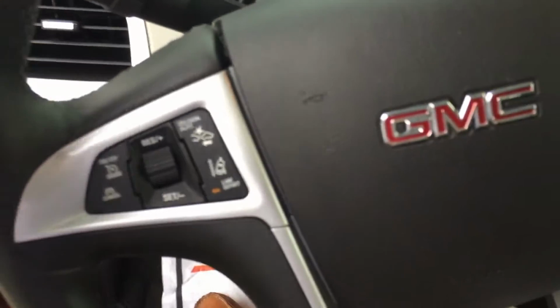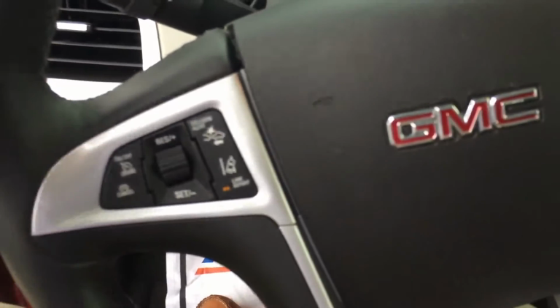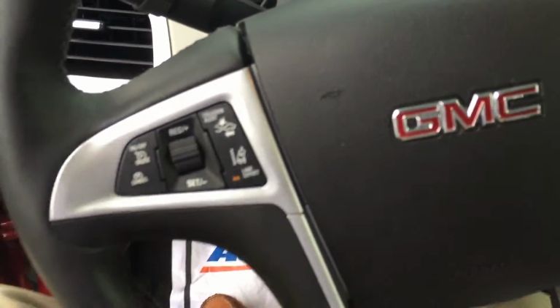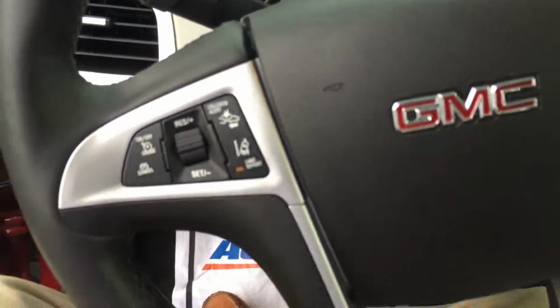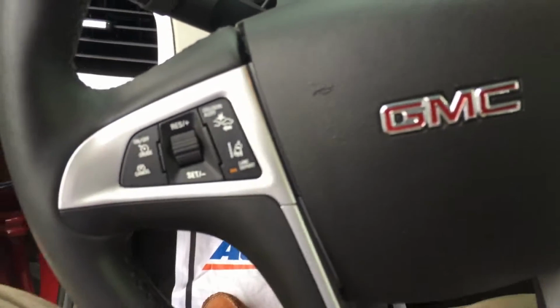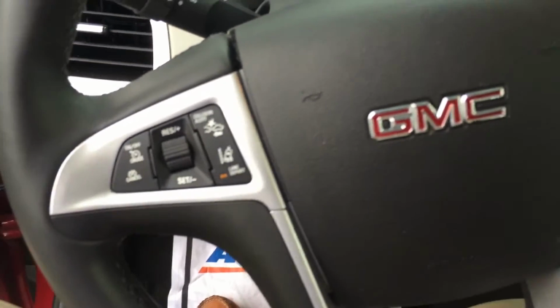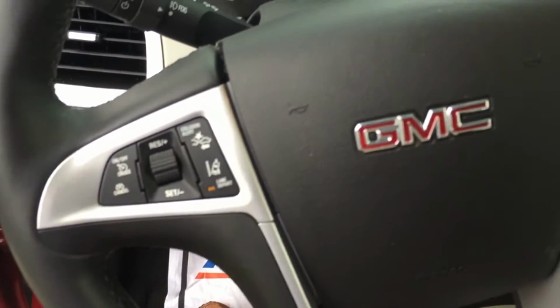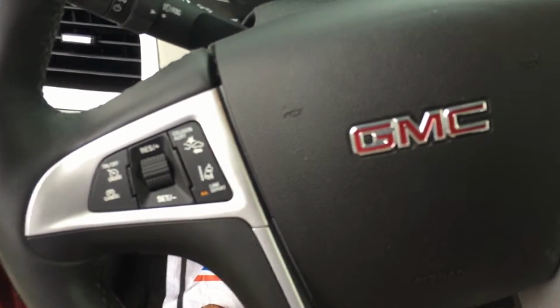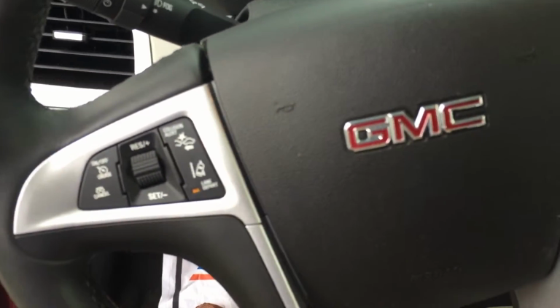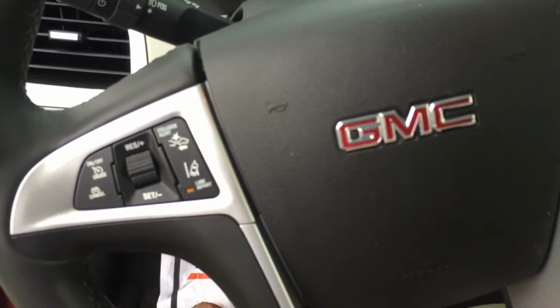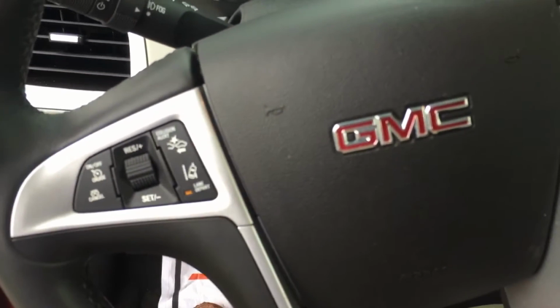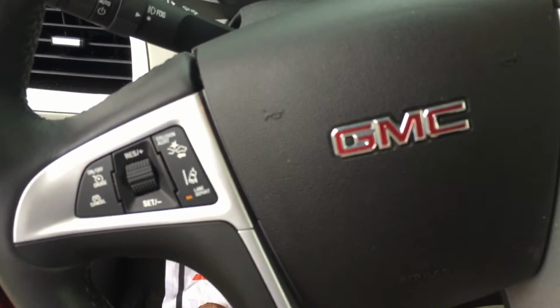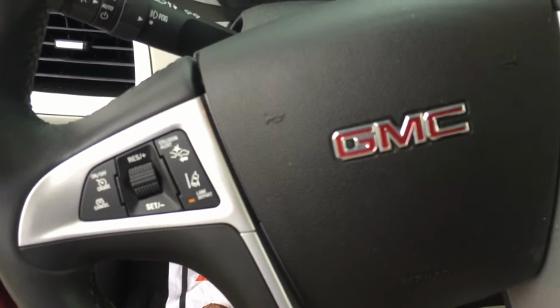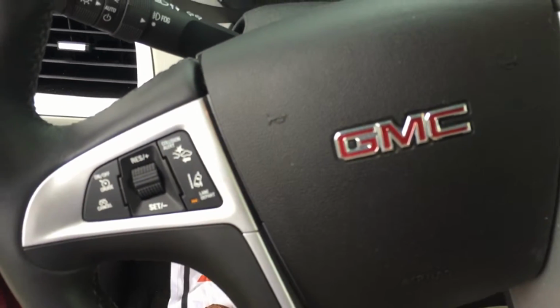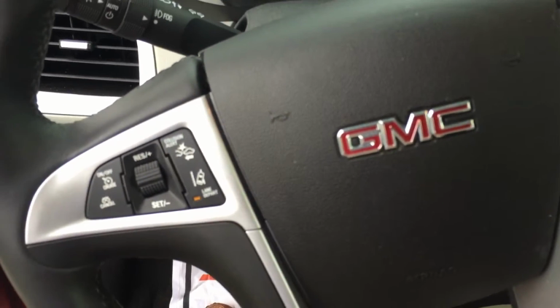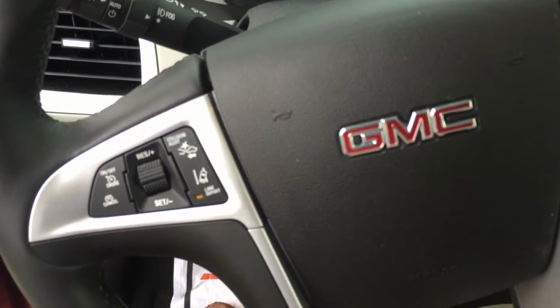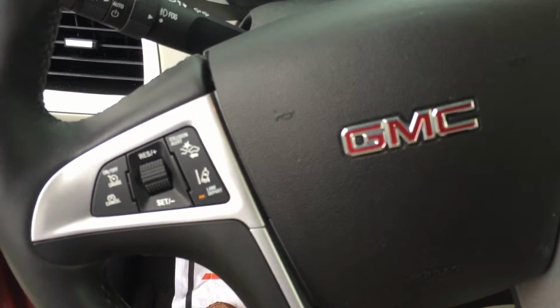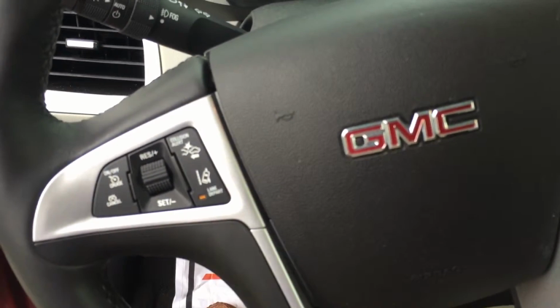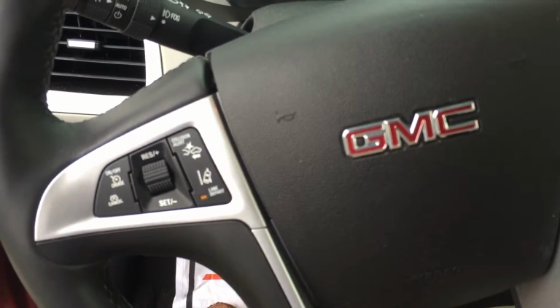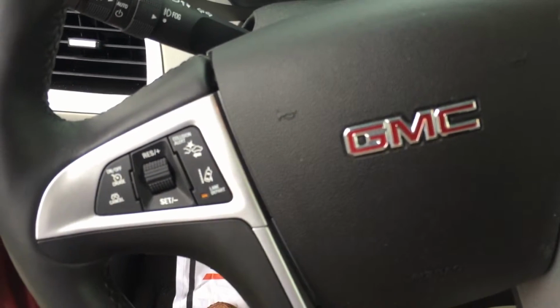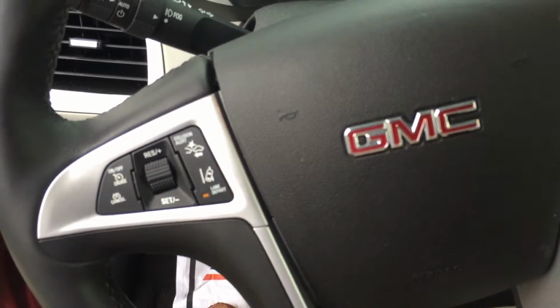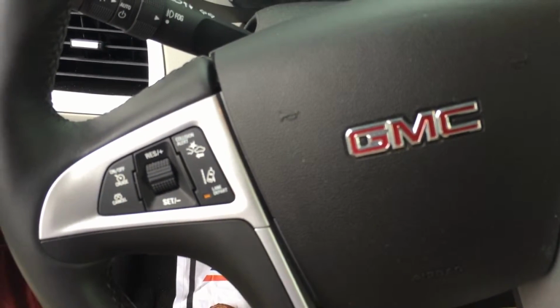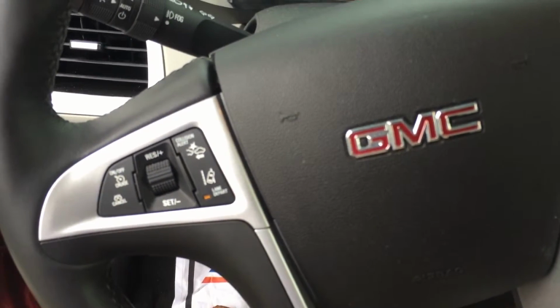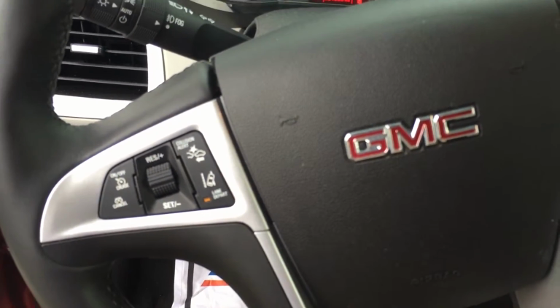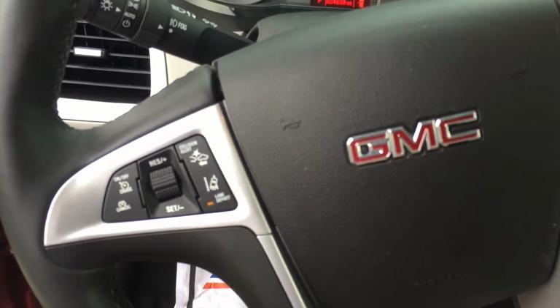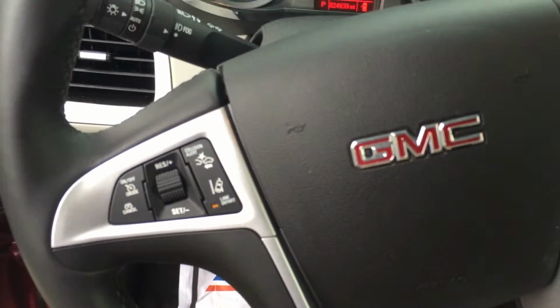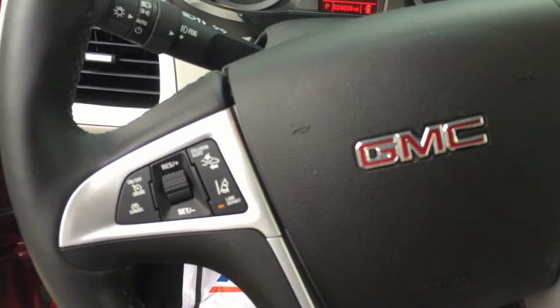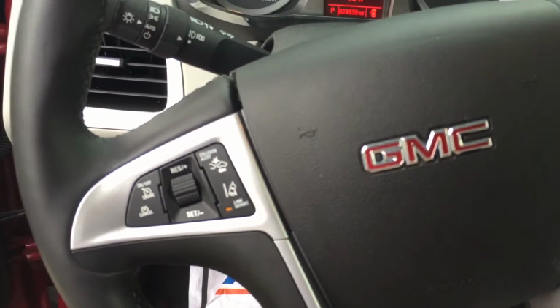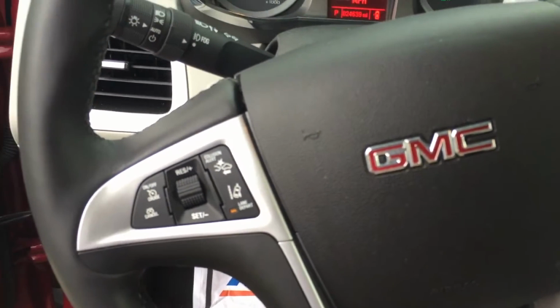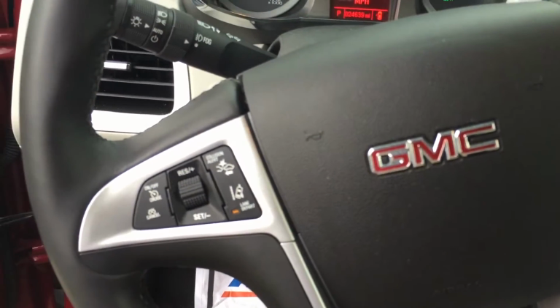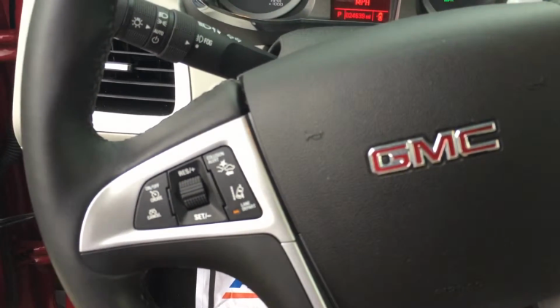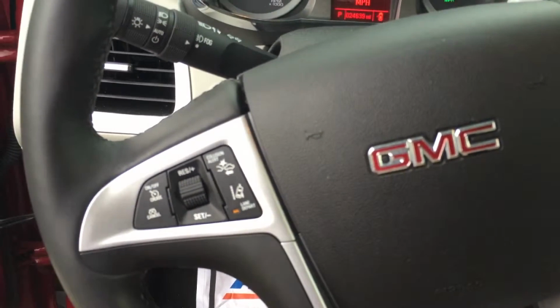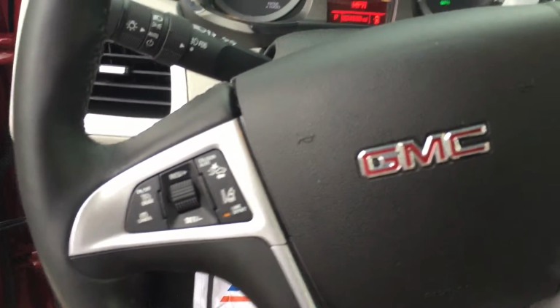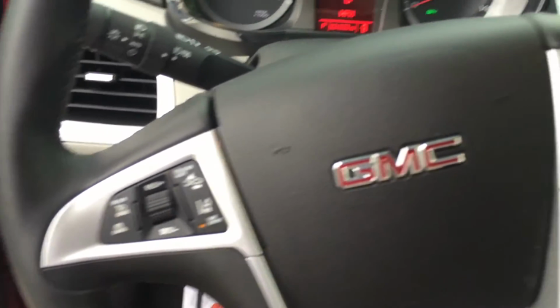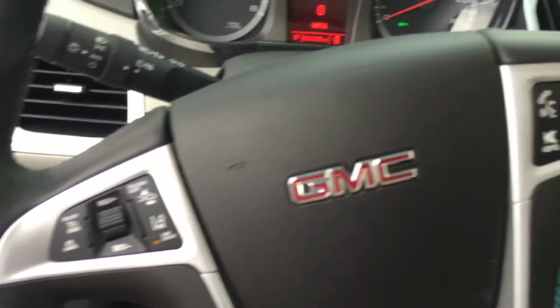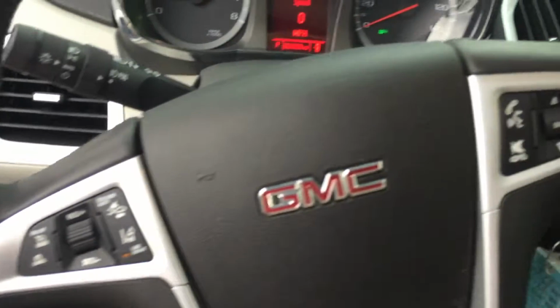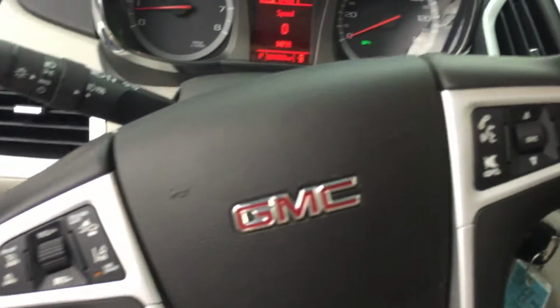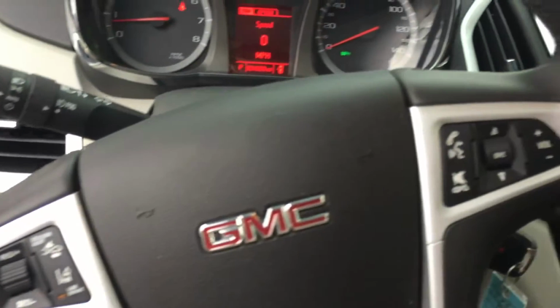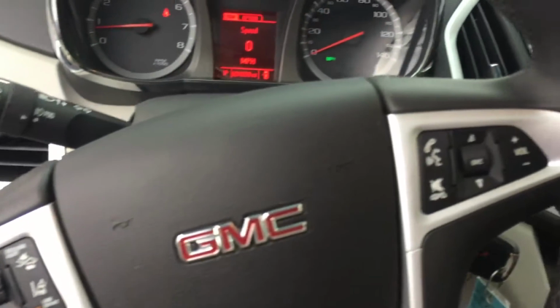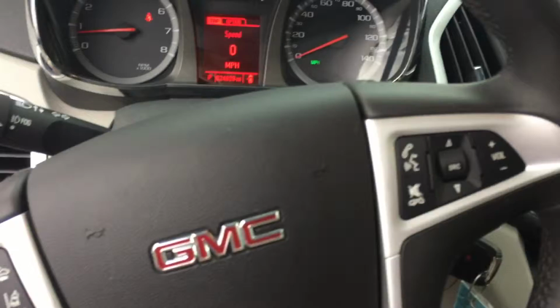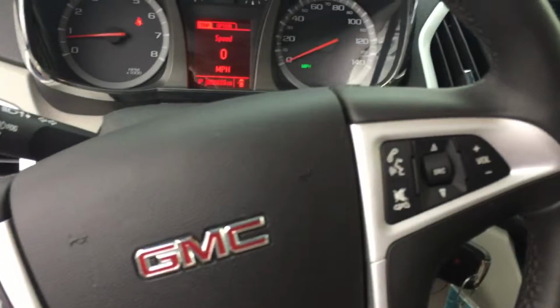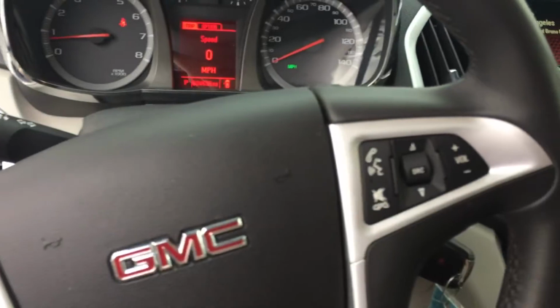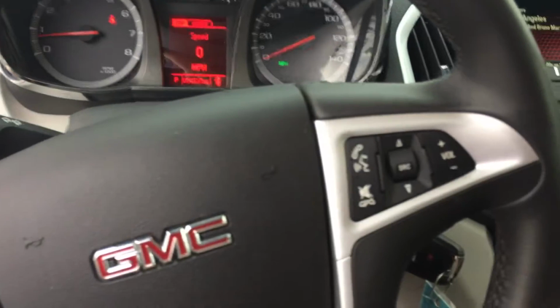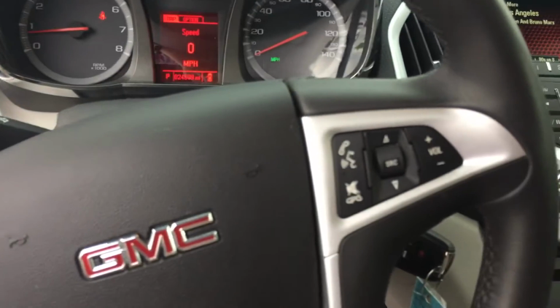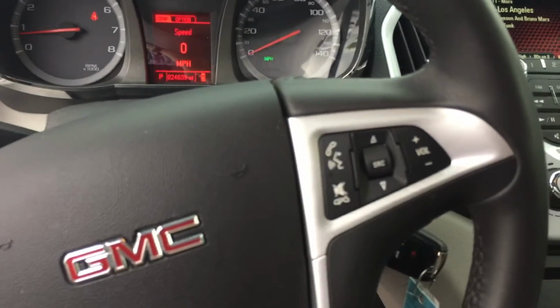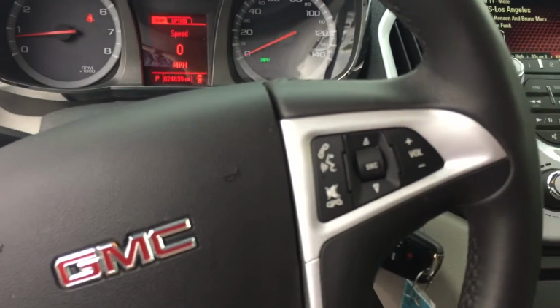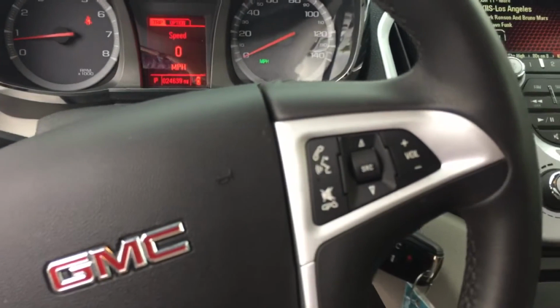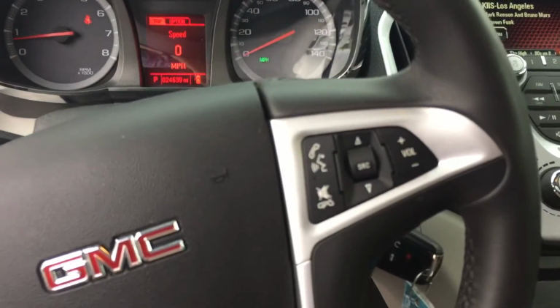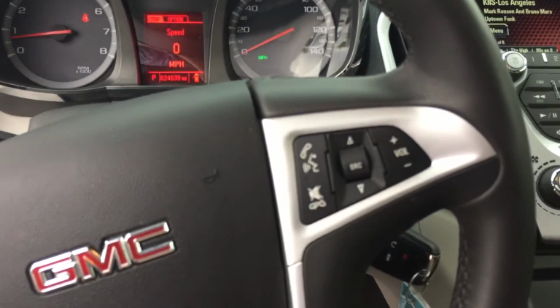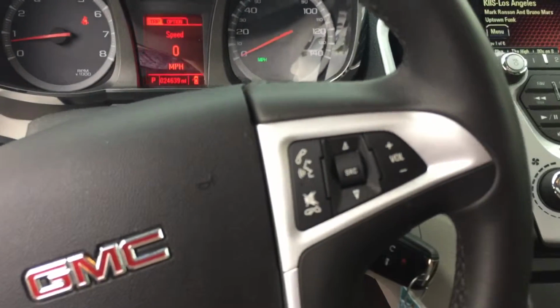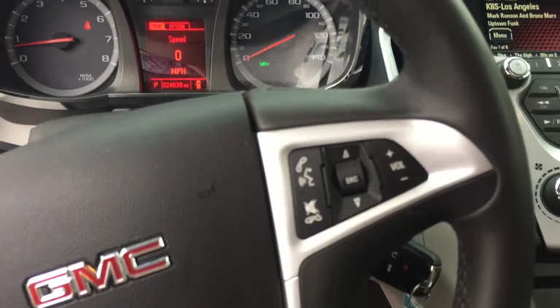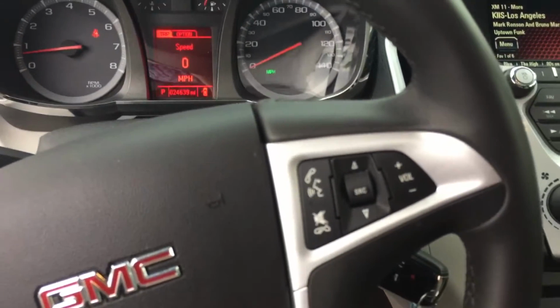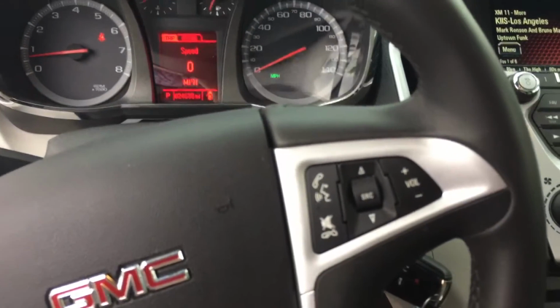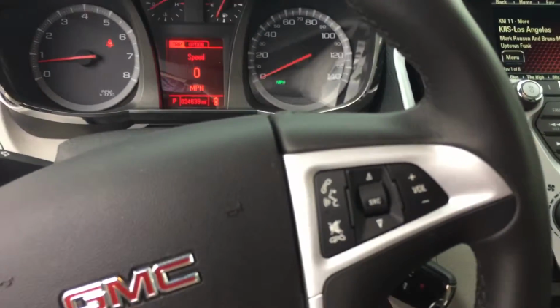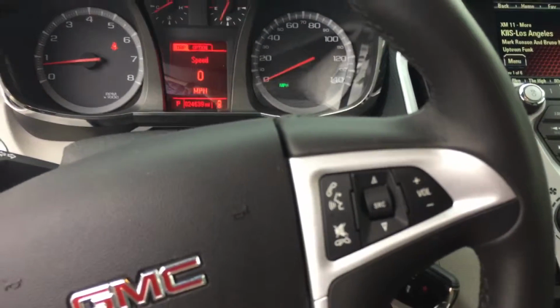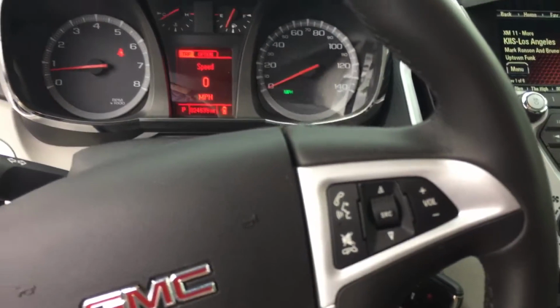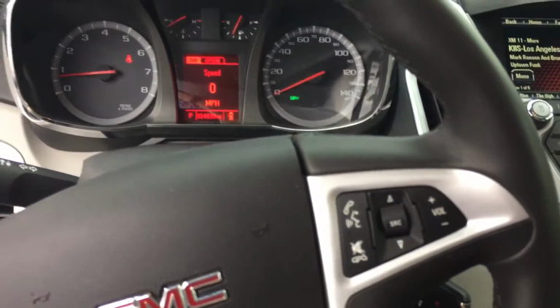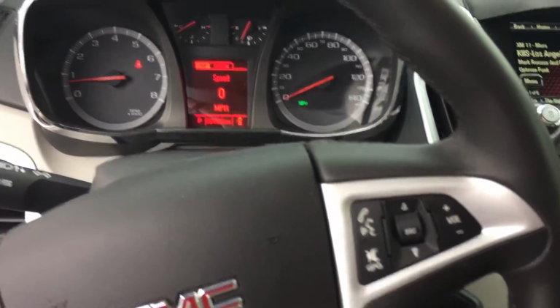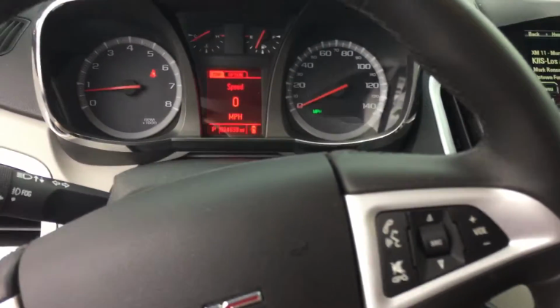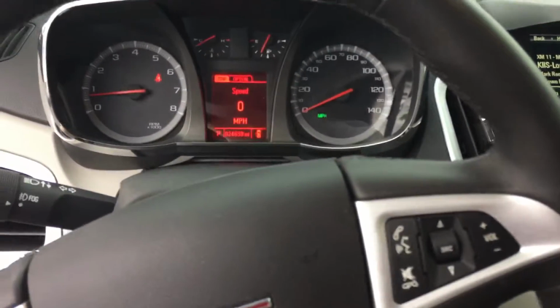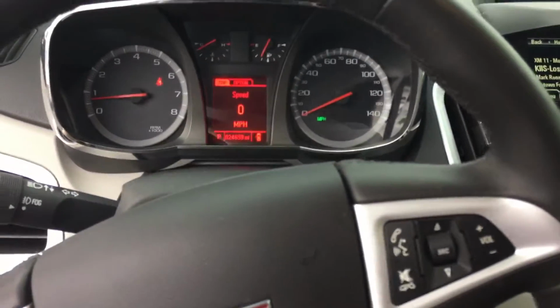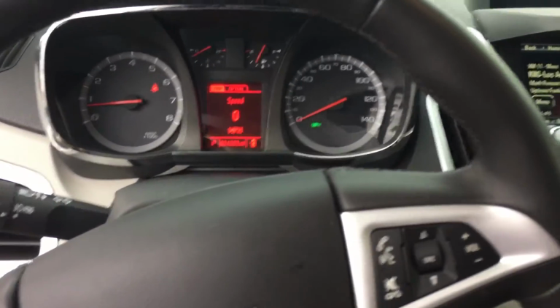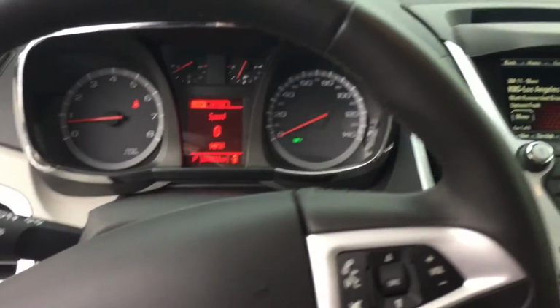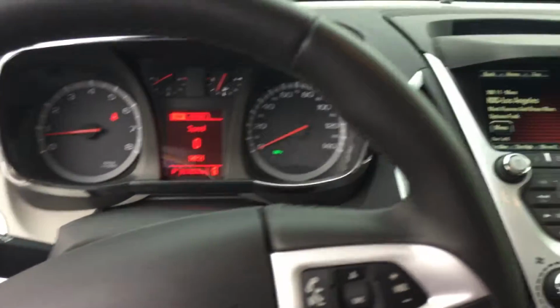All the safety features you want — forward collision alert, lane departure warning, and all the stereo controls on the steering wheel.